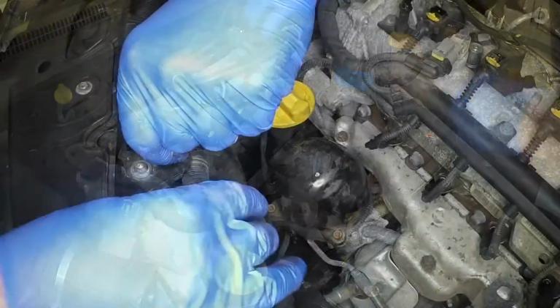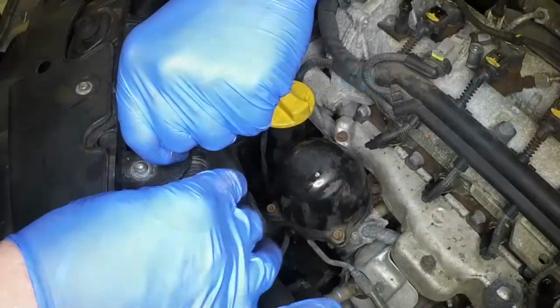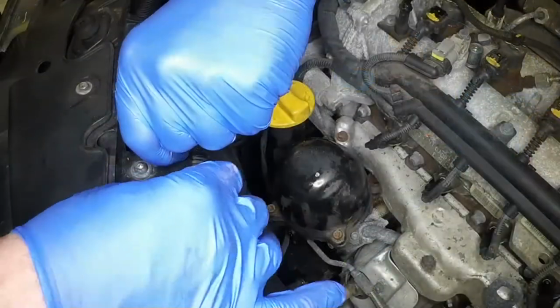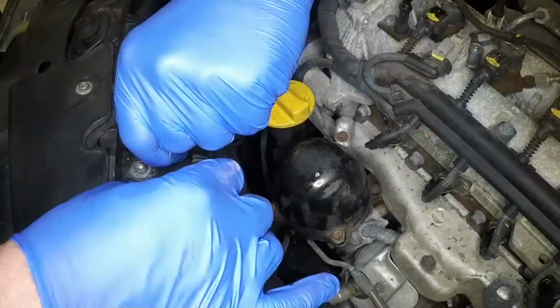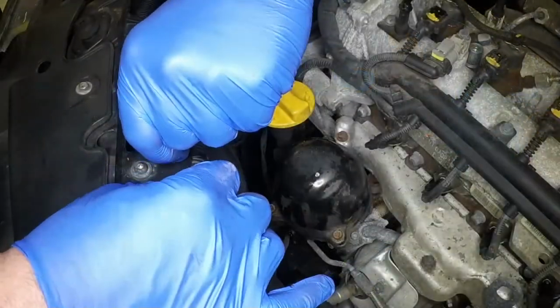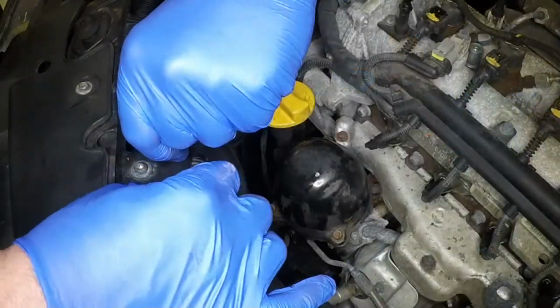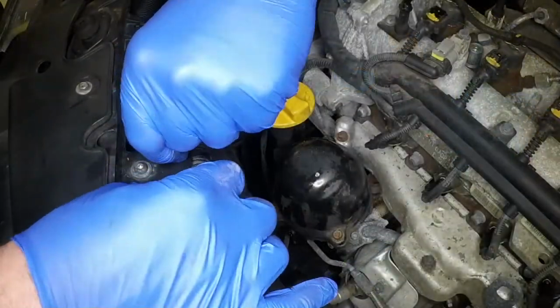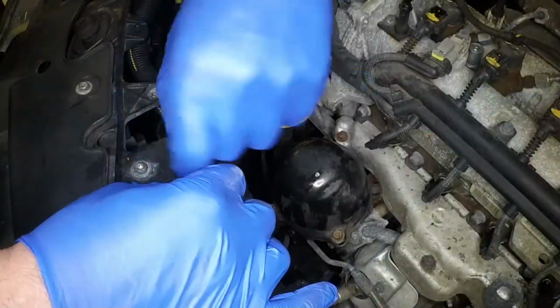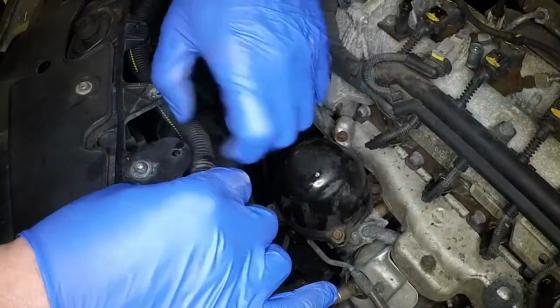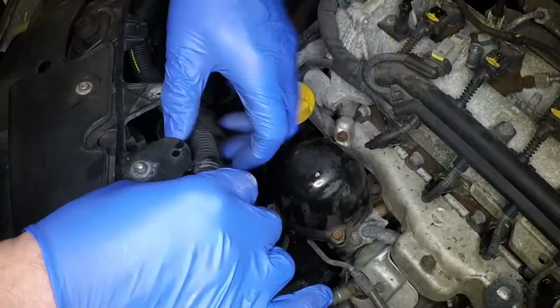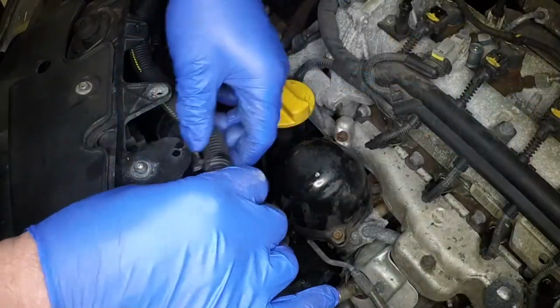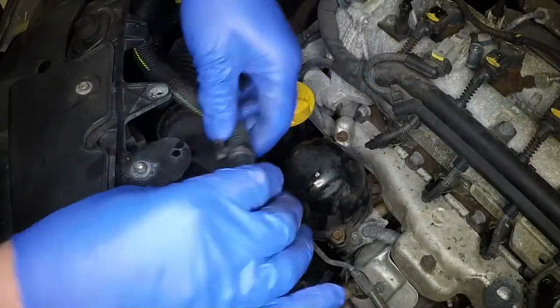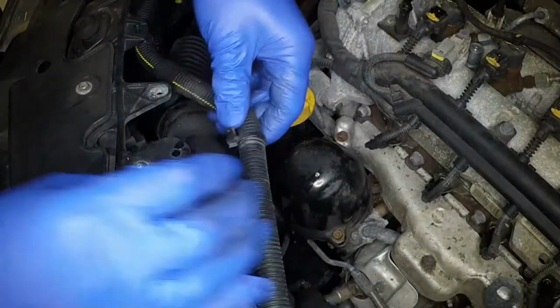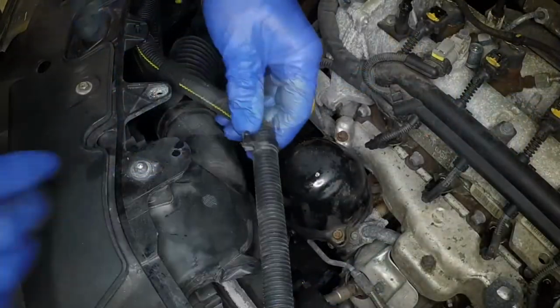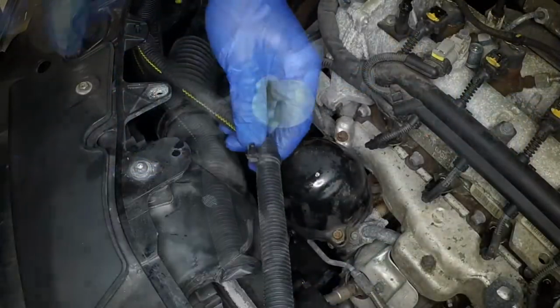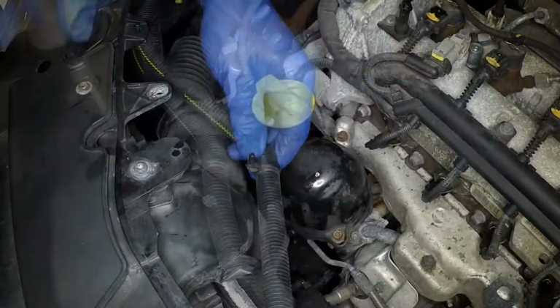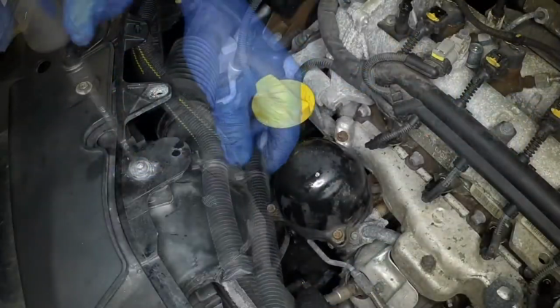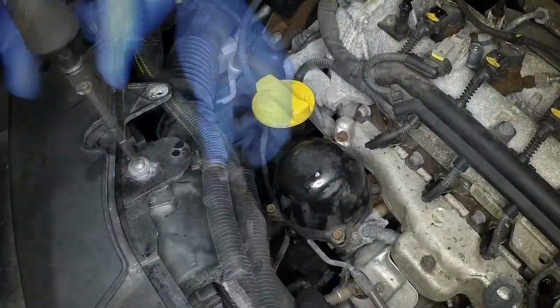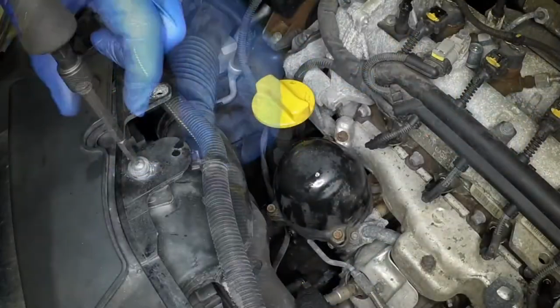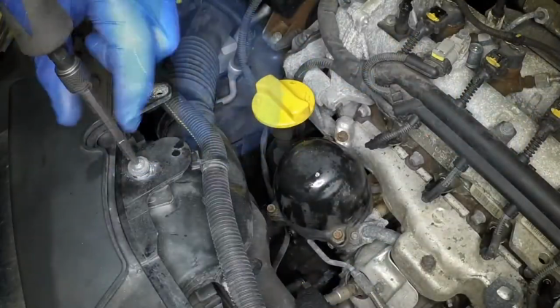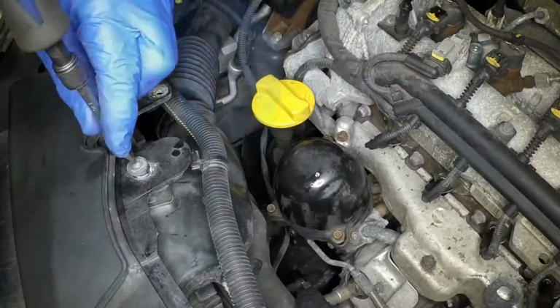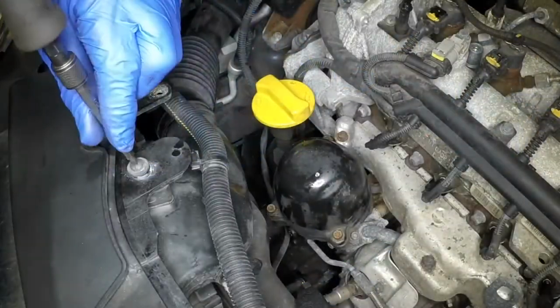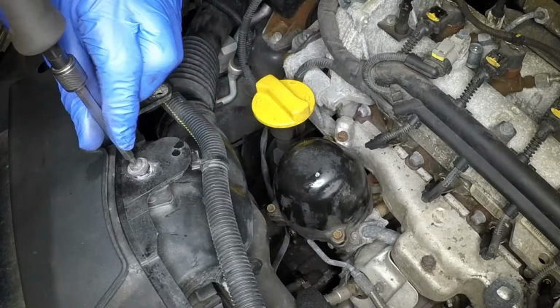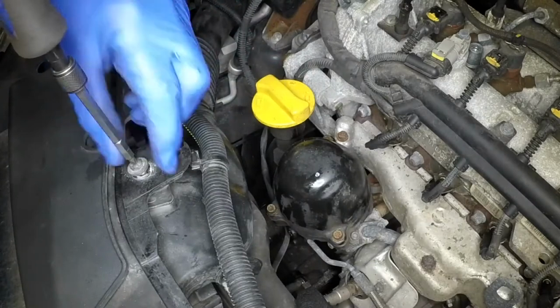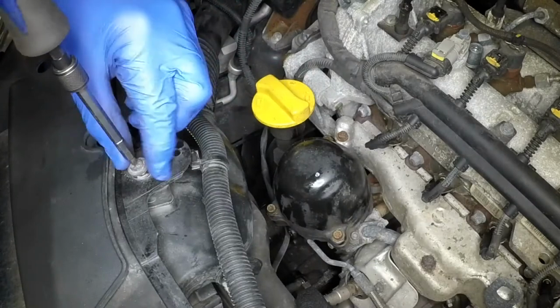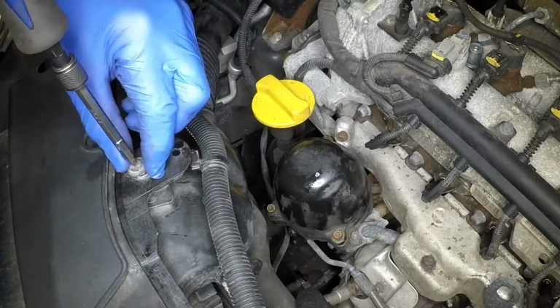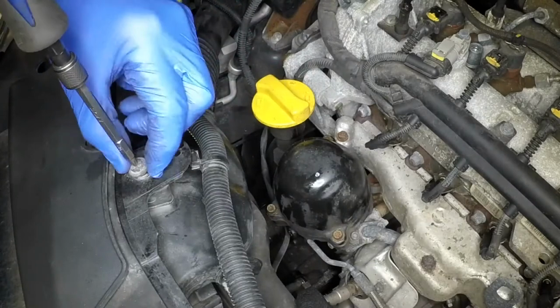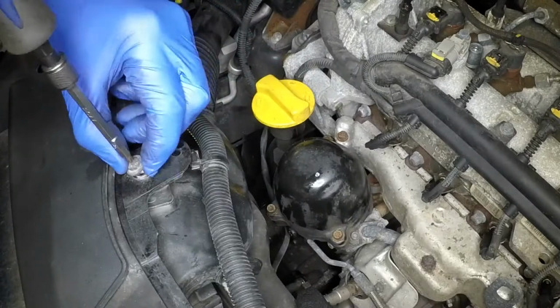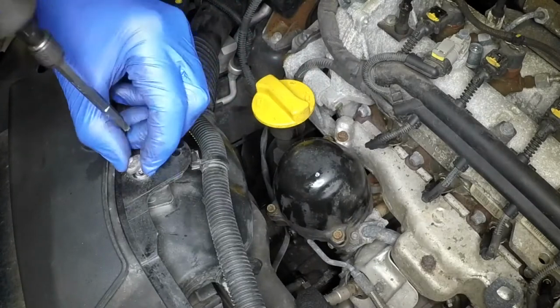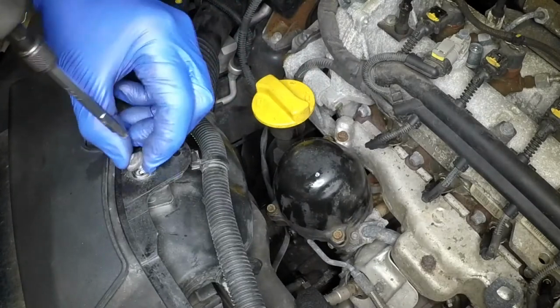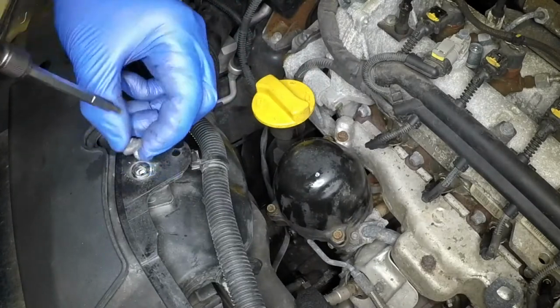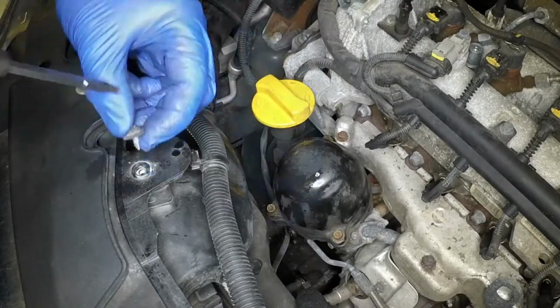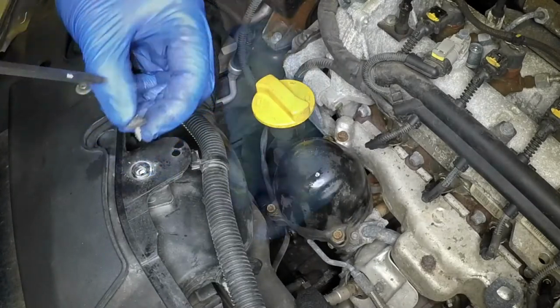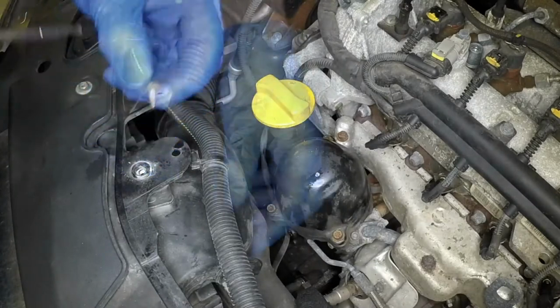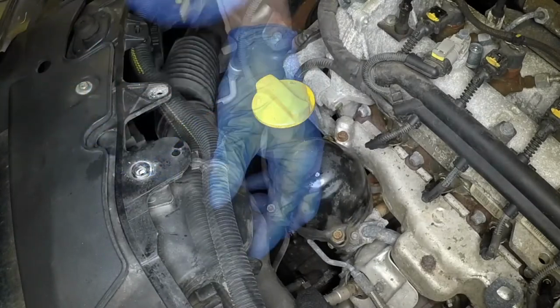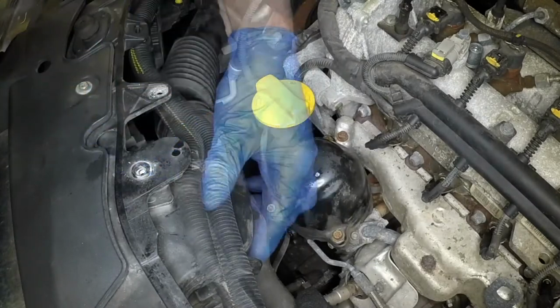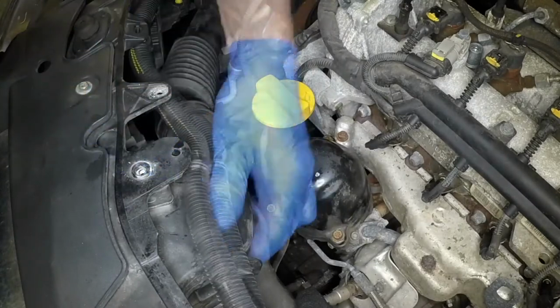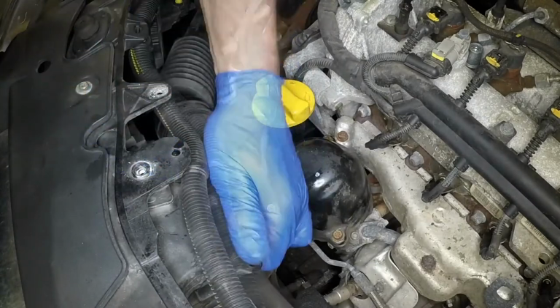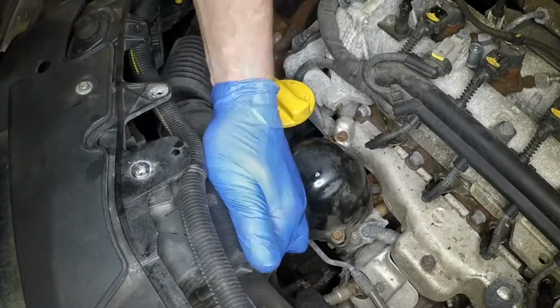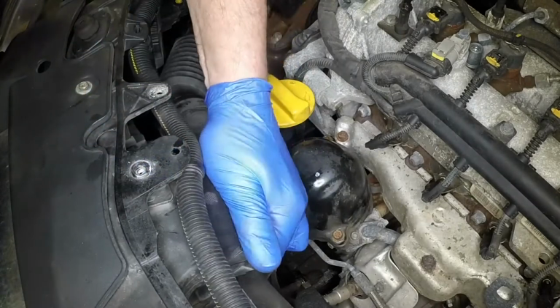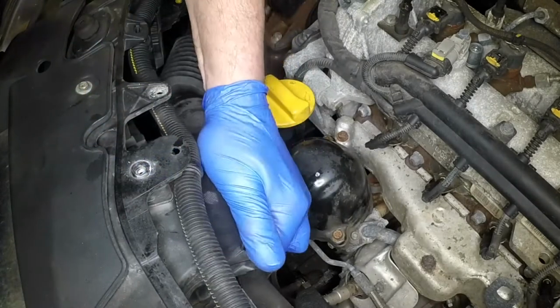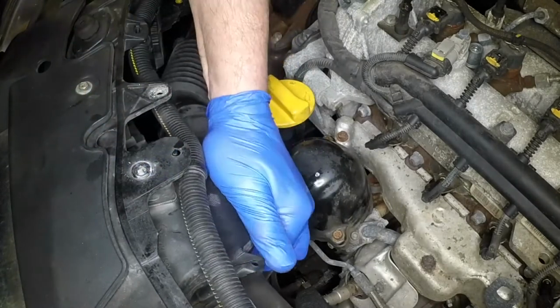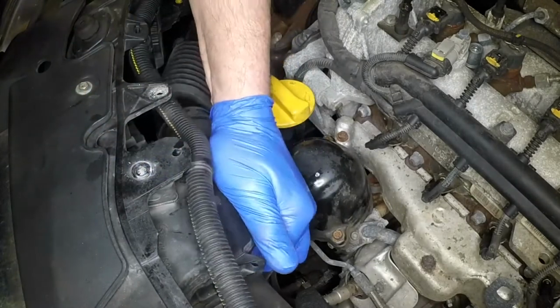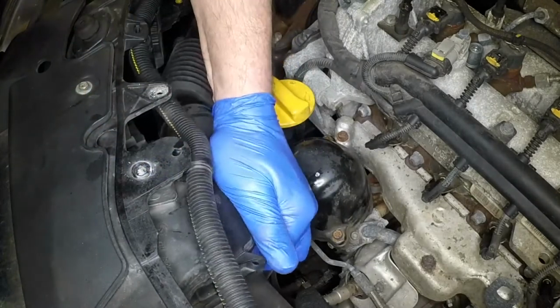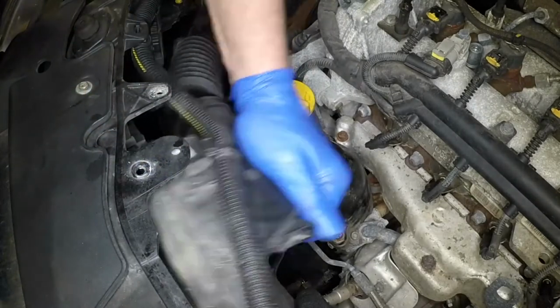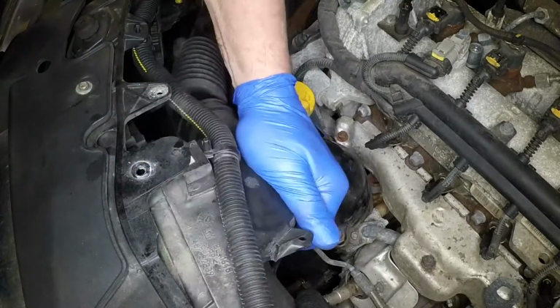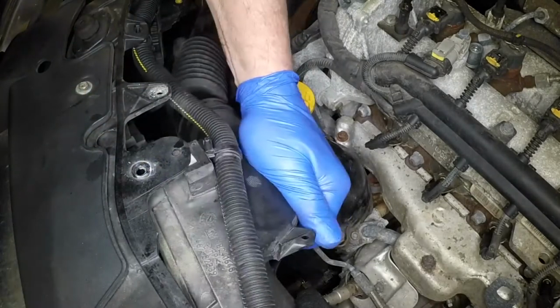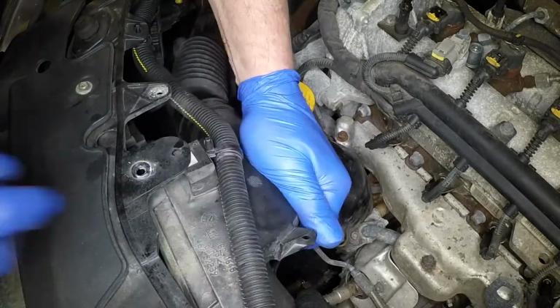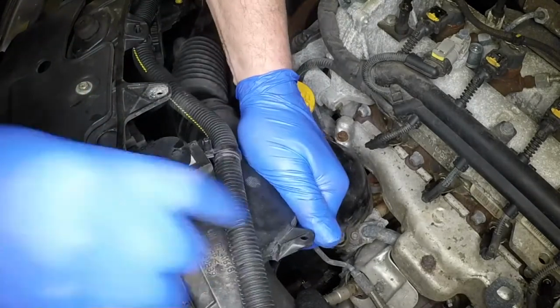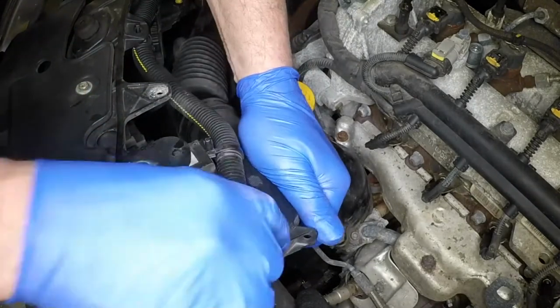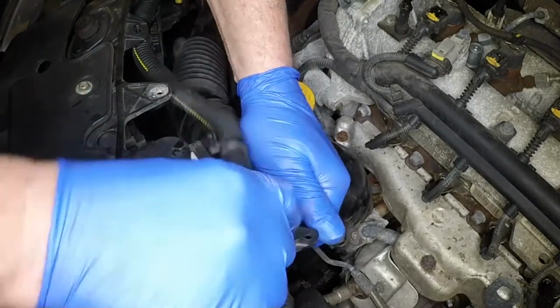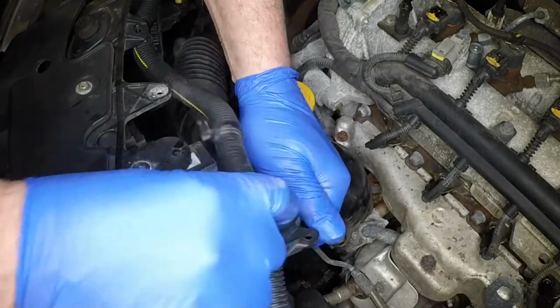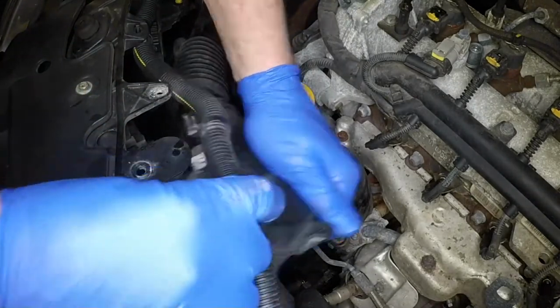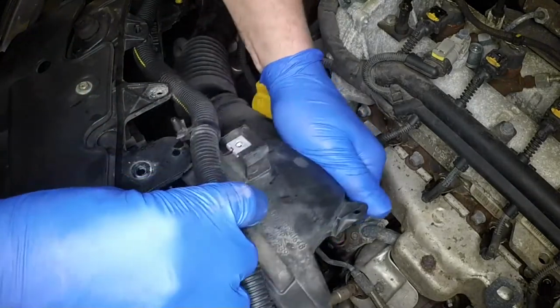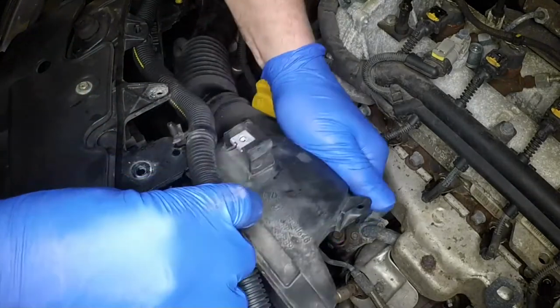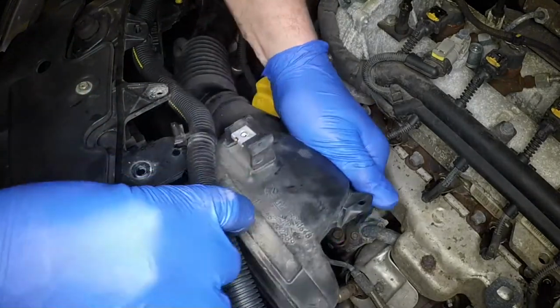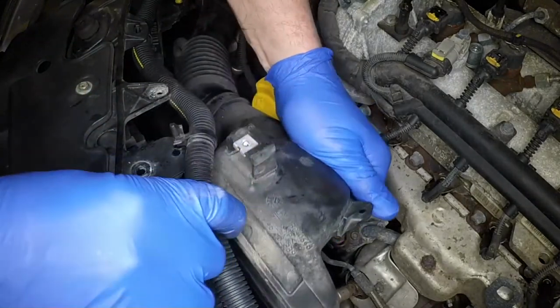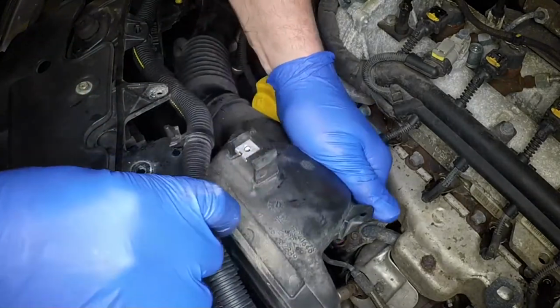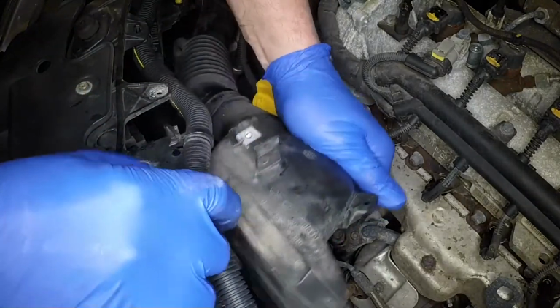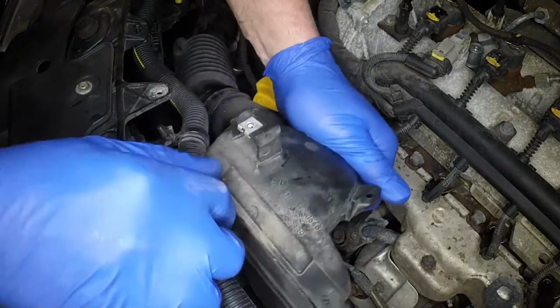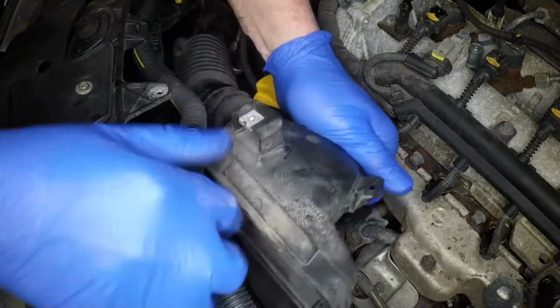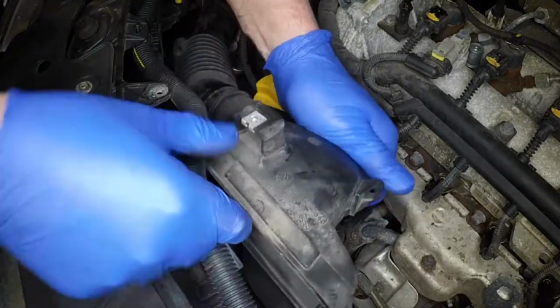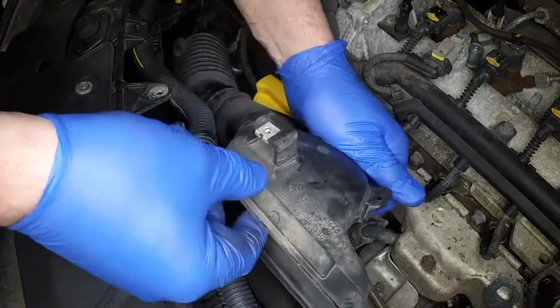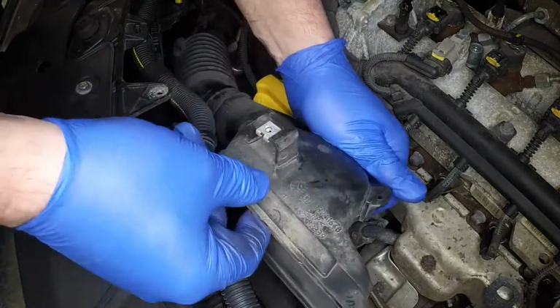Unclip the wiring loom, undo the torx bolt and remove the air intake duct from the front of the air filter housing.